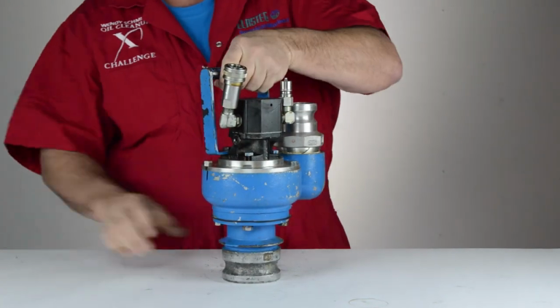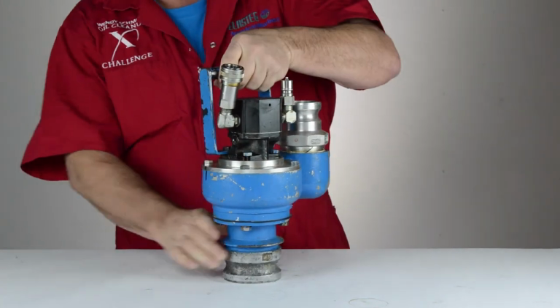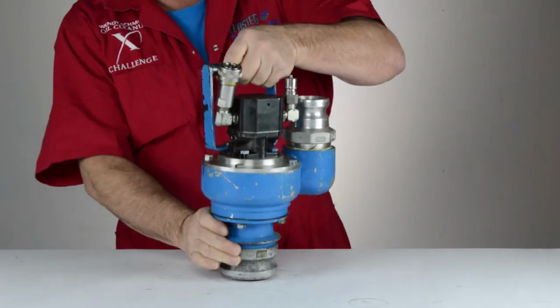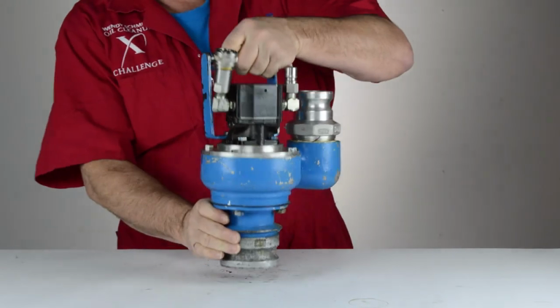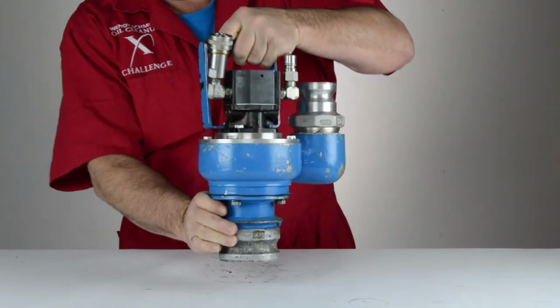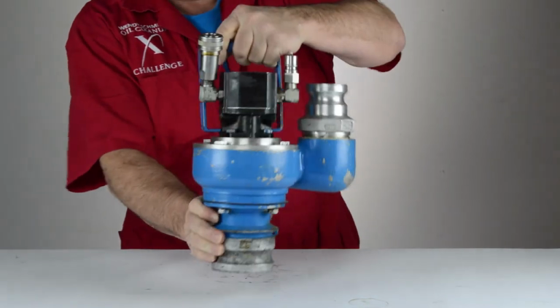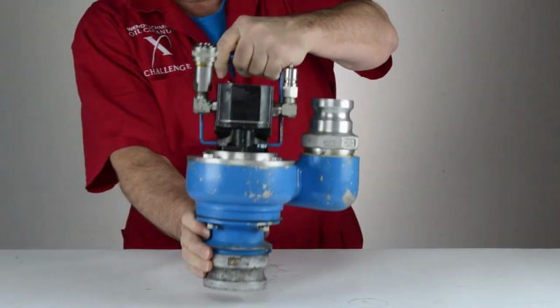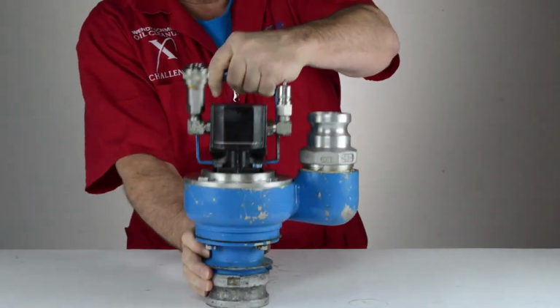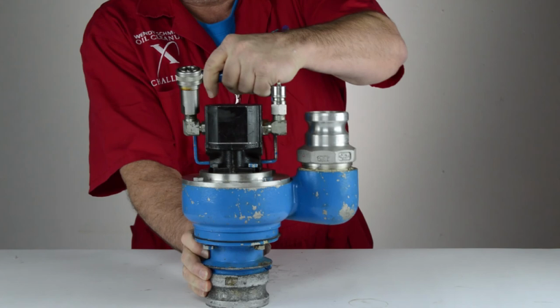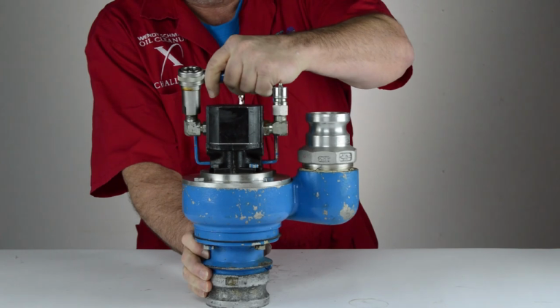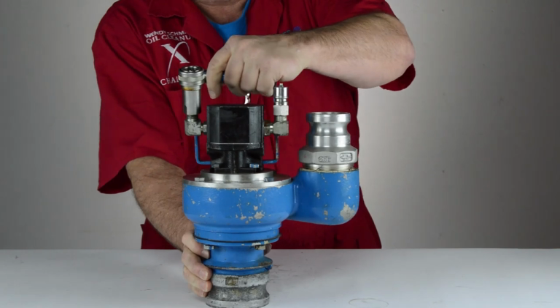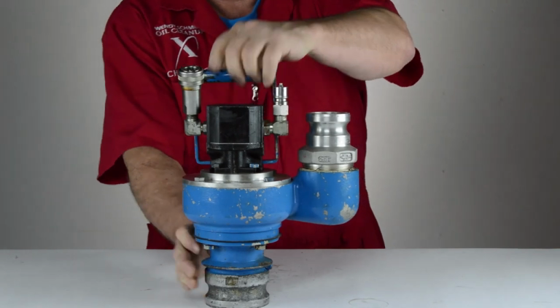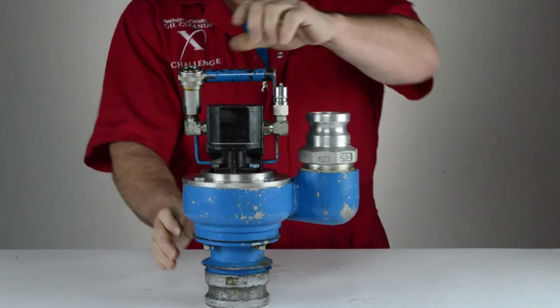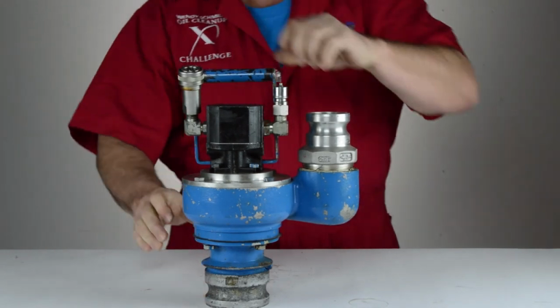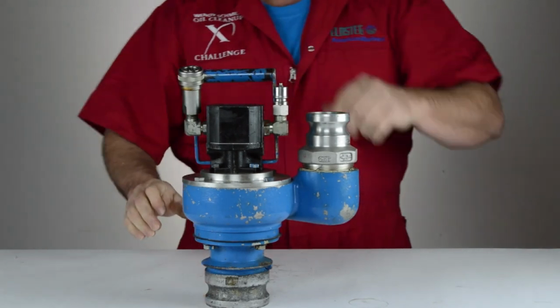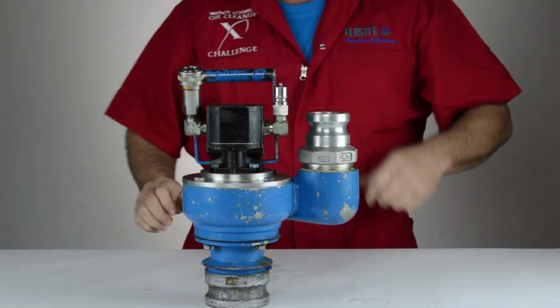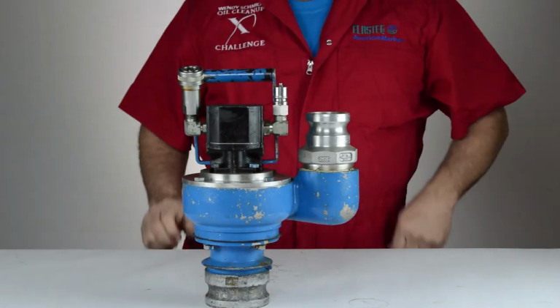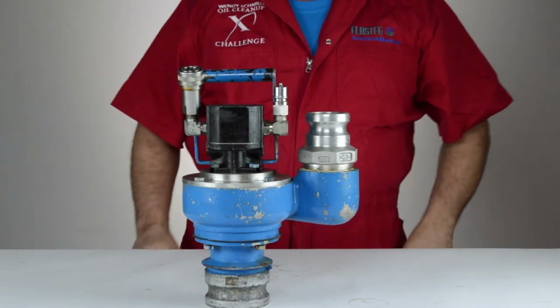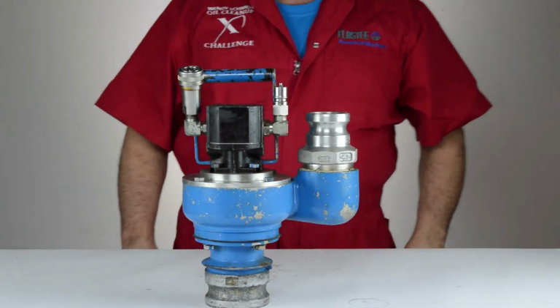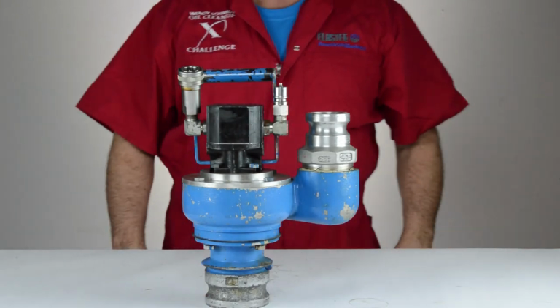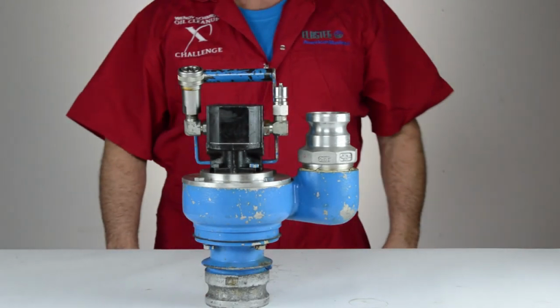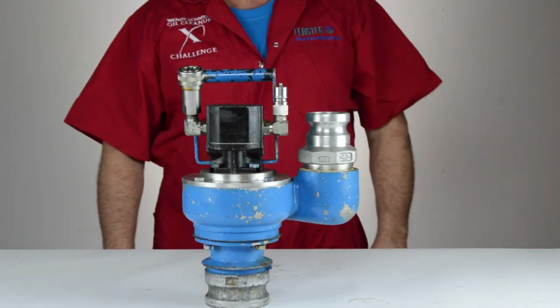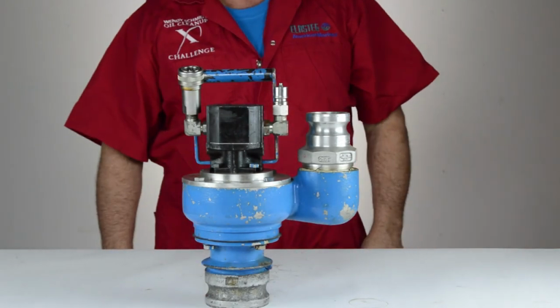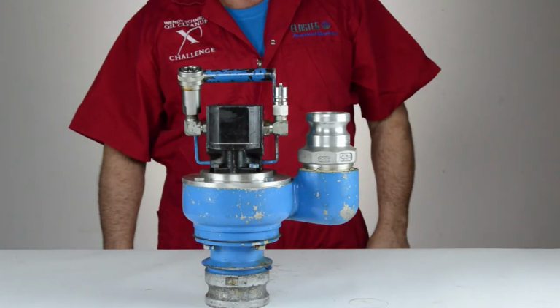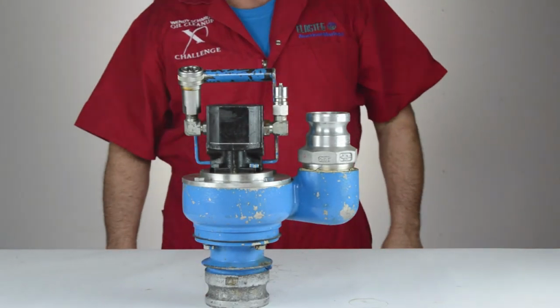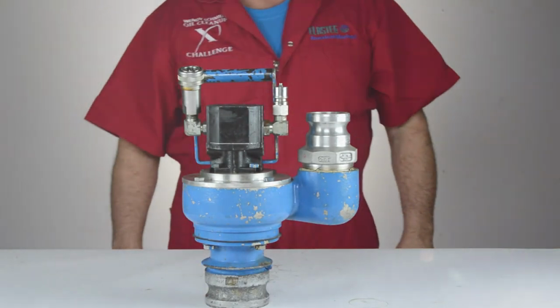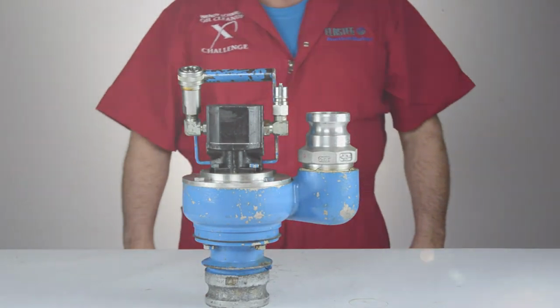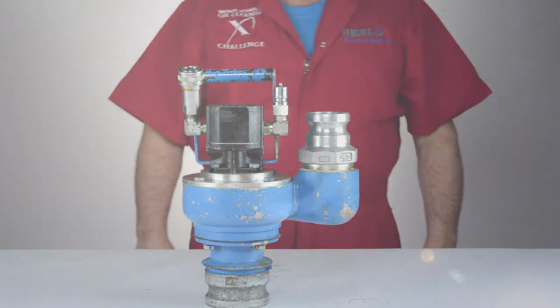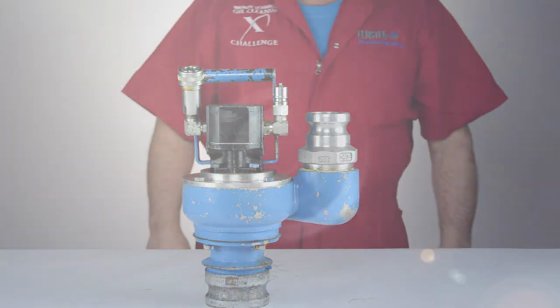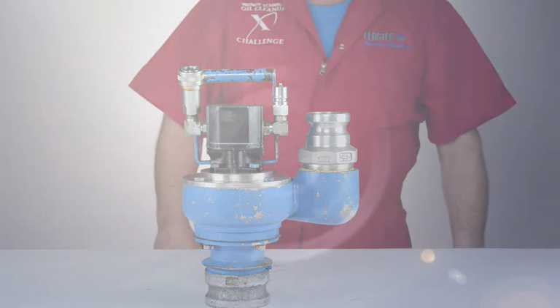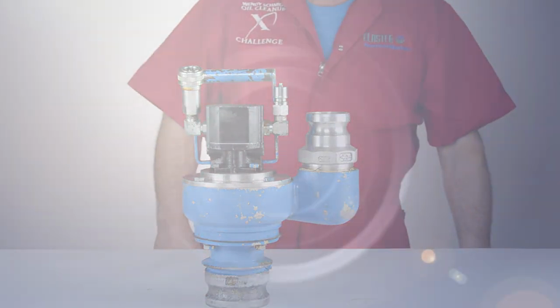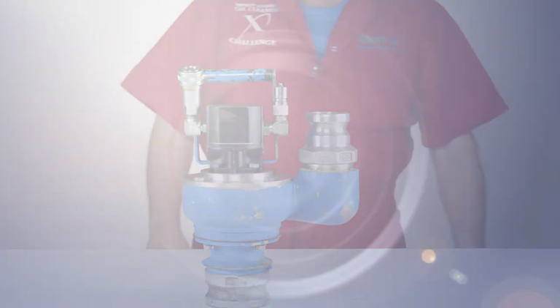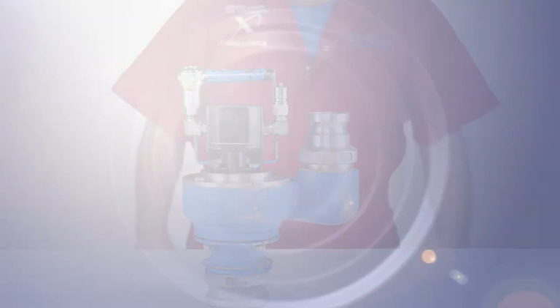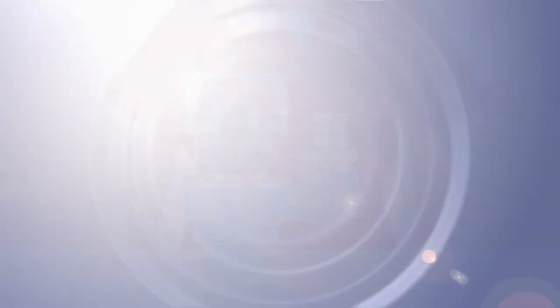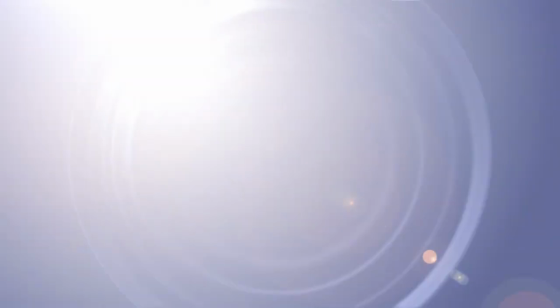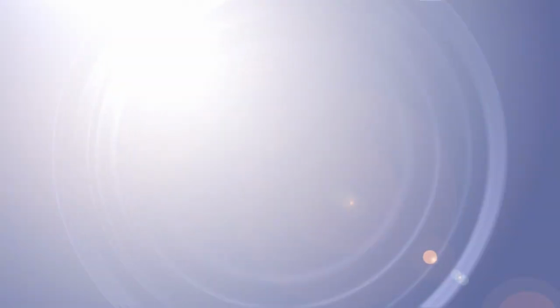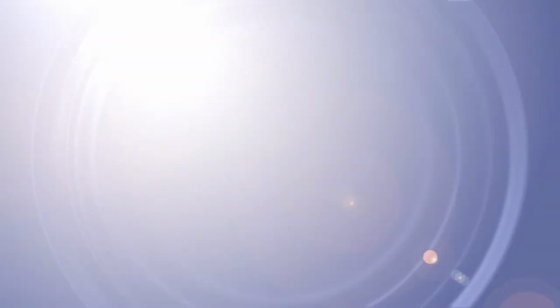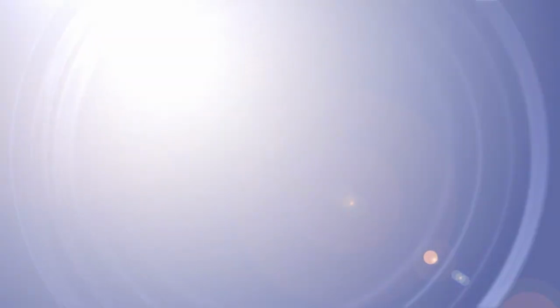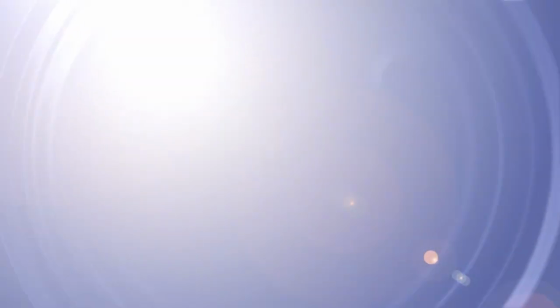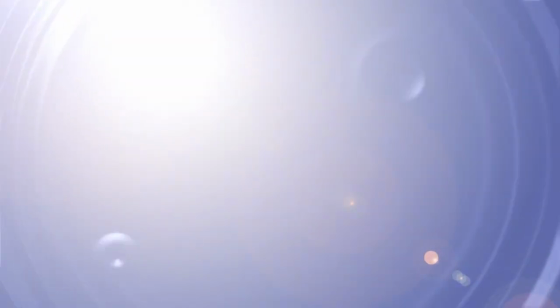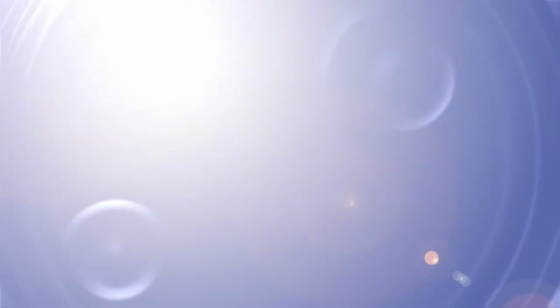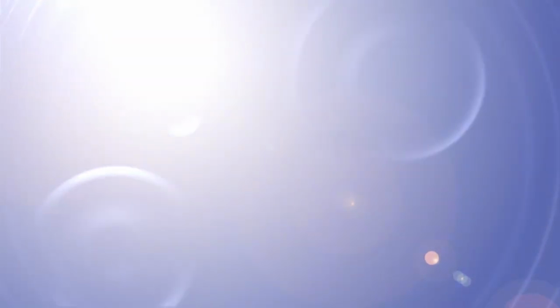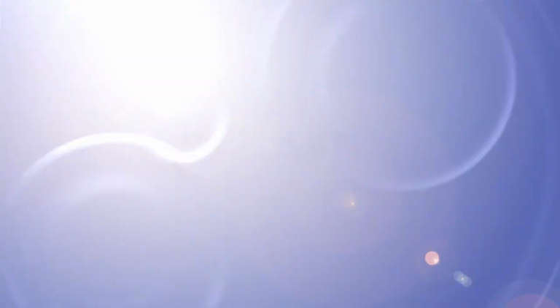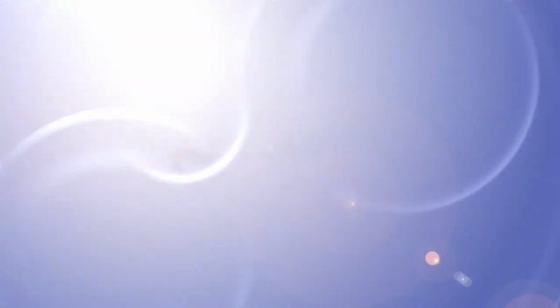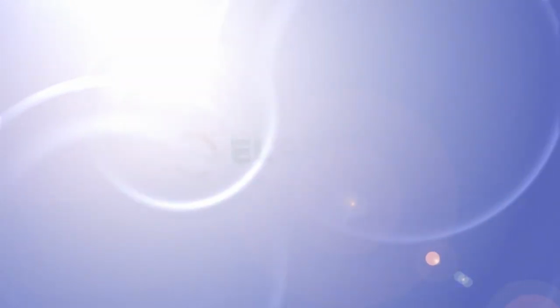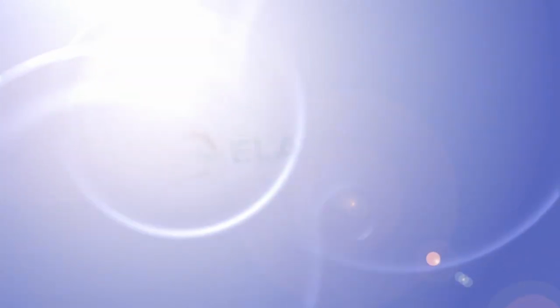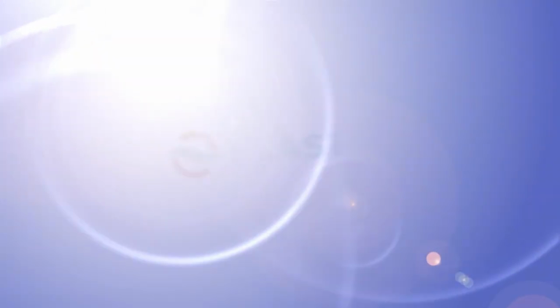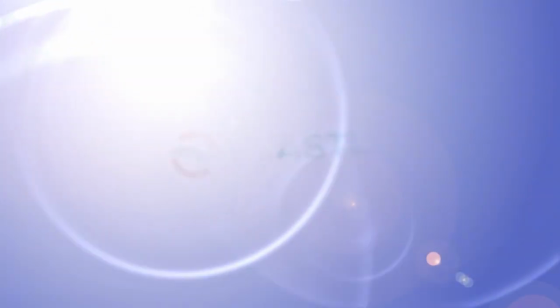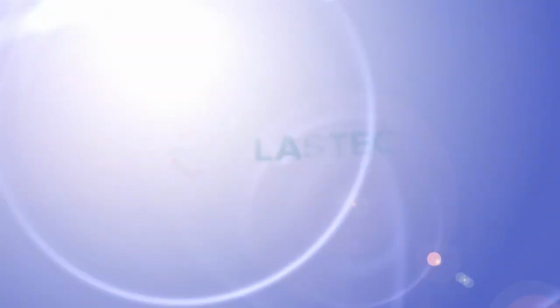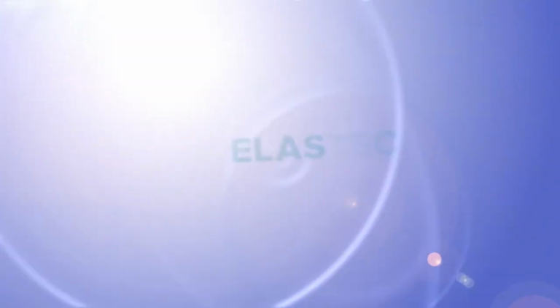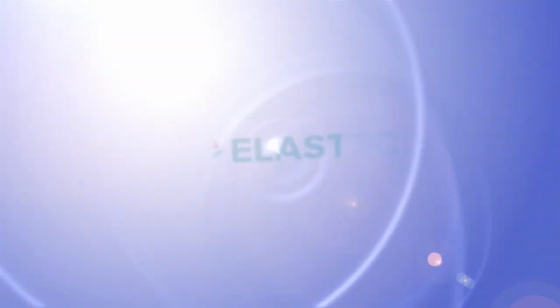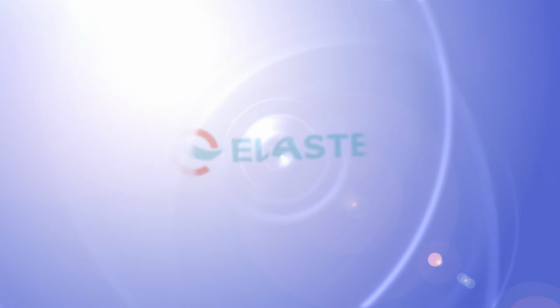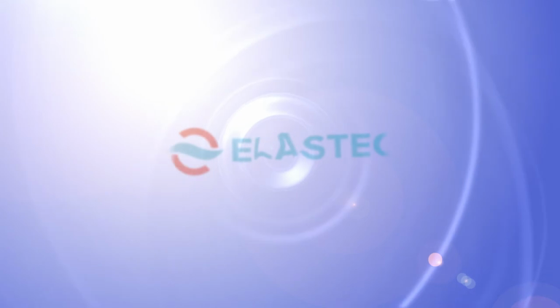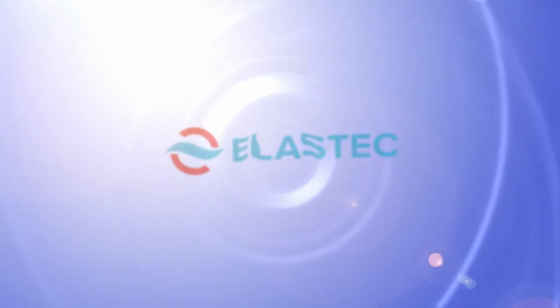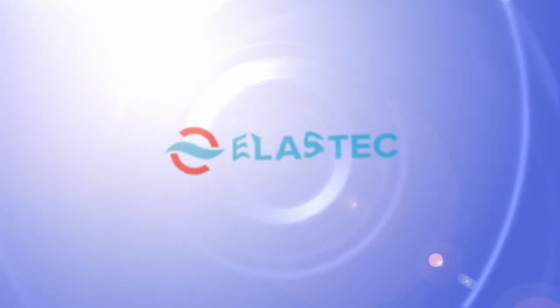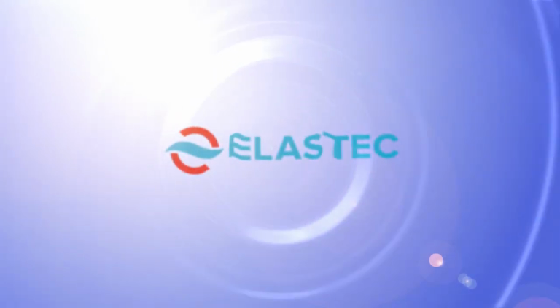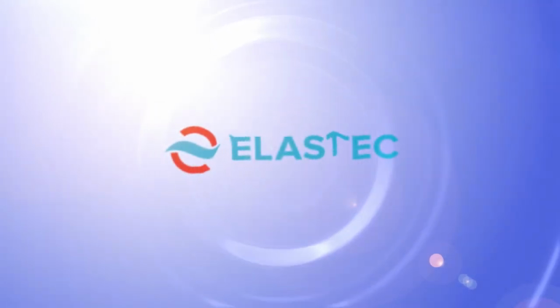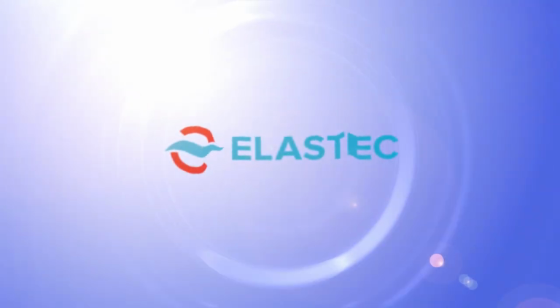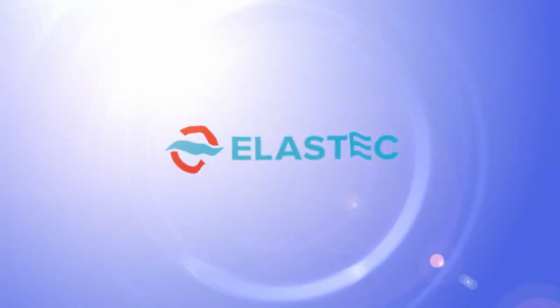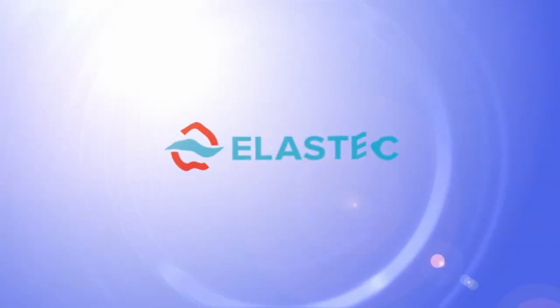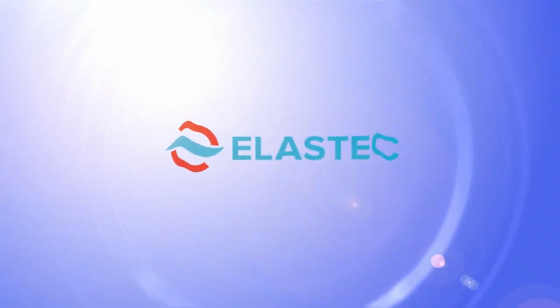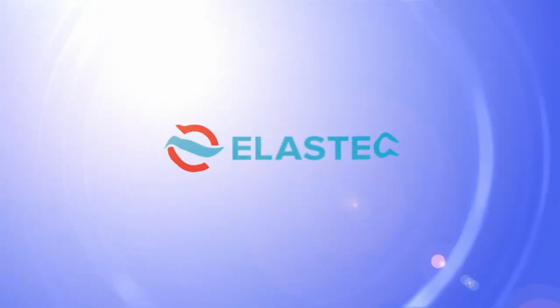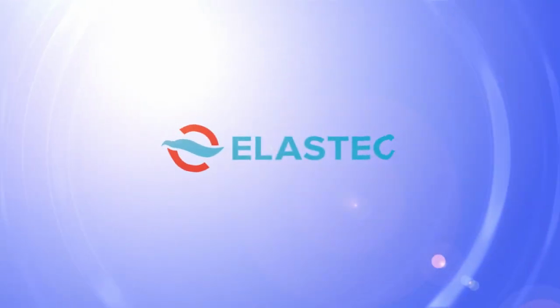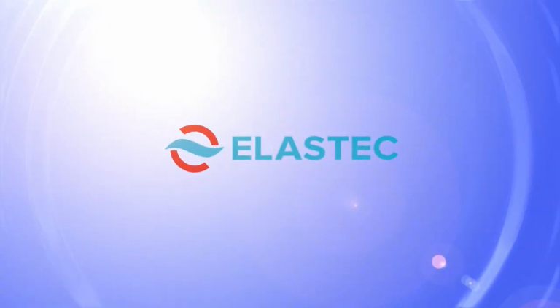We've now completed a seal and motor replacement and field inspection of an Elastec E150 submersible pump.